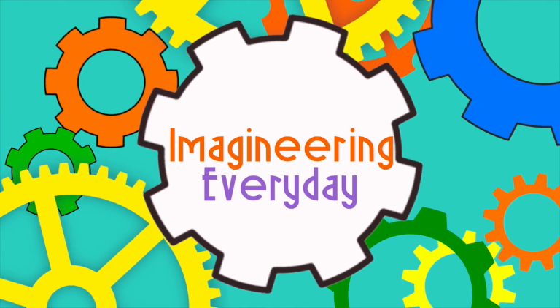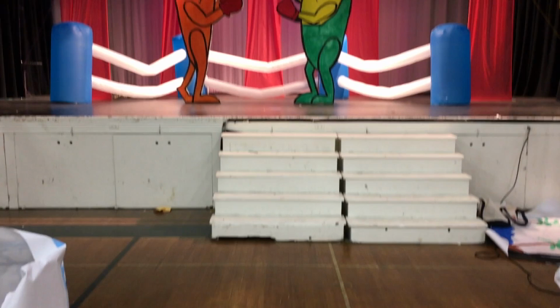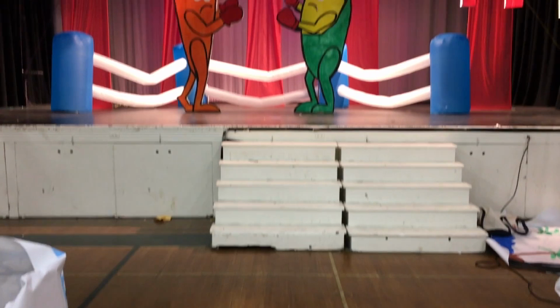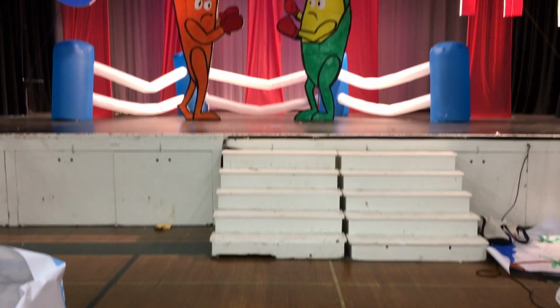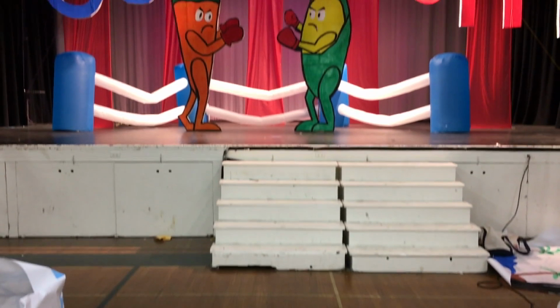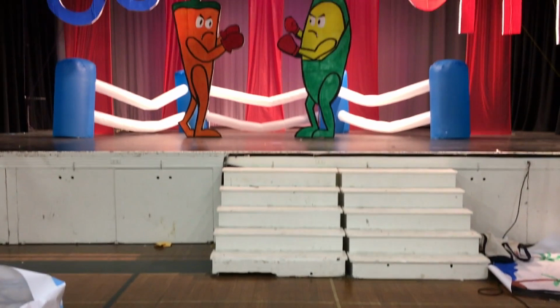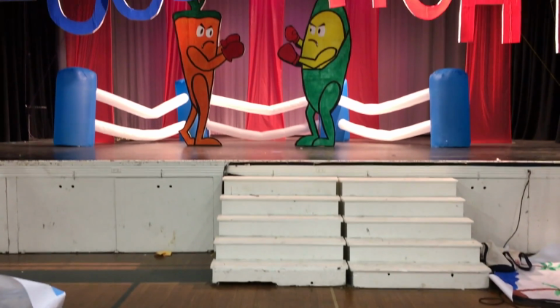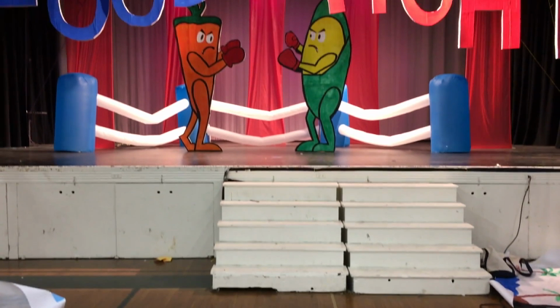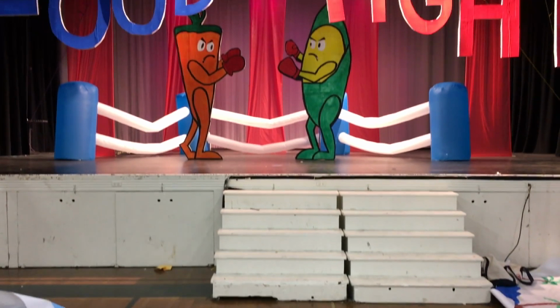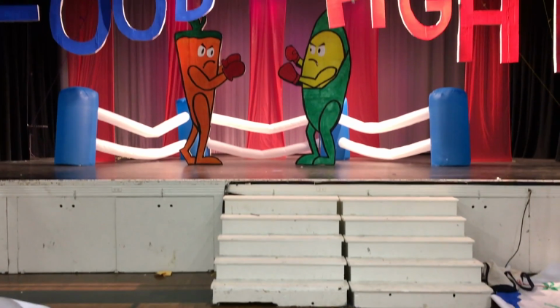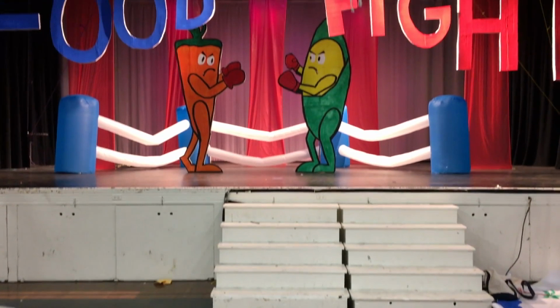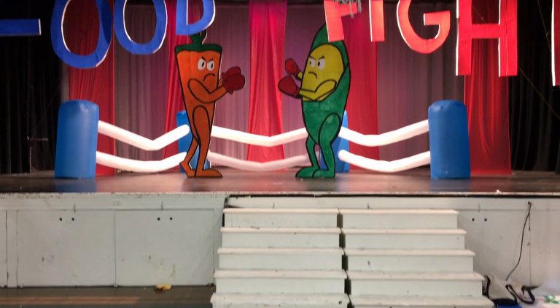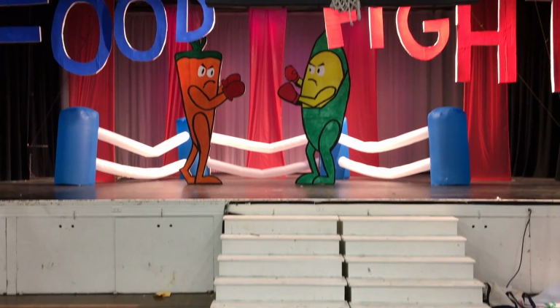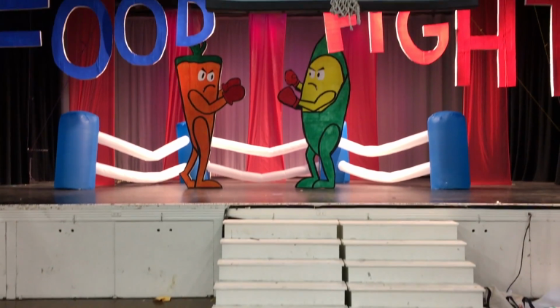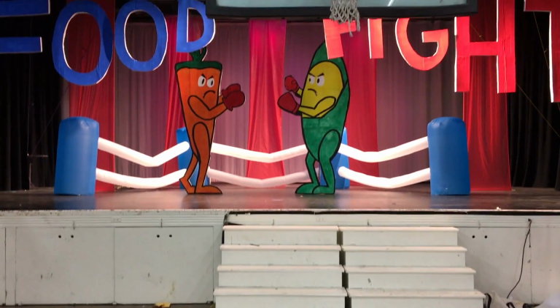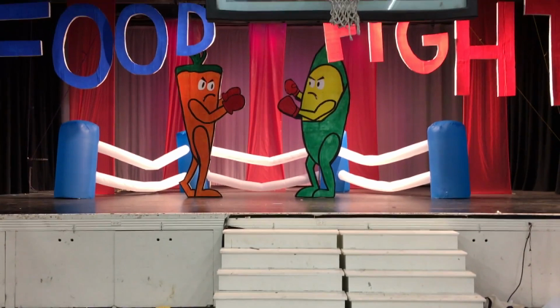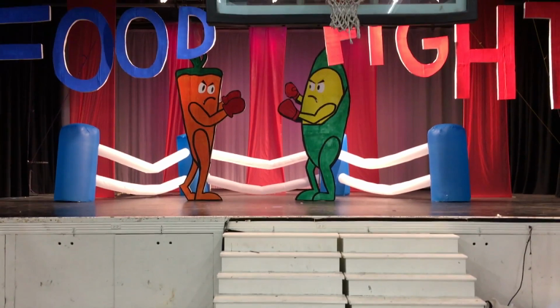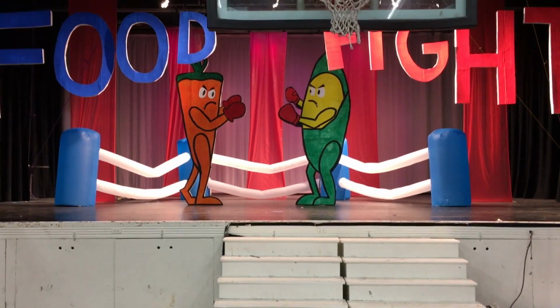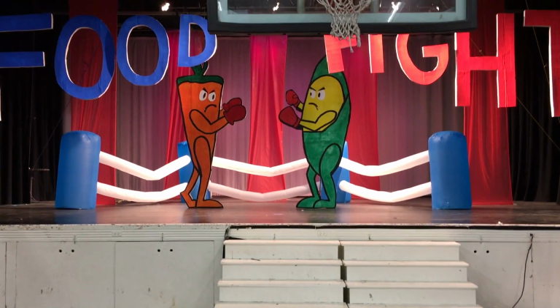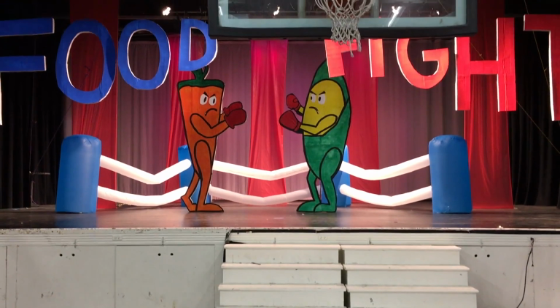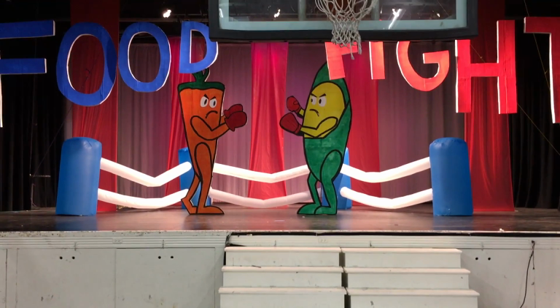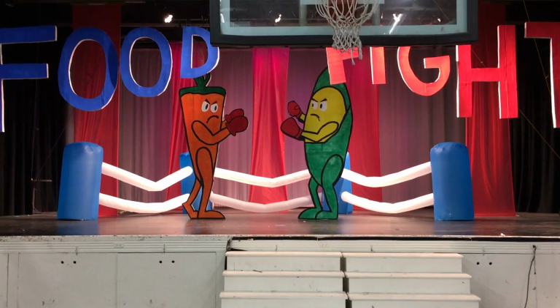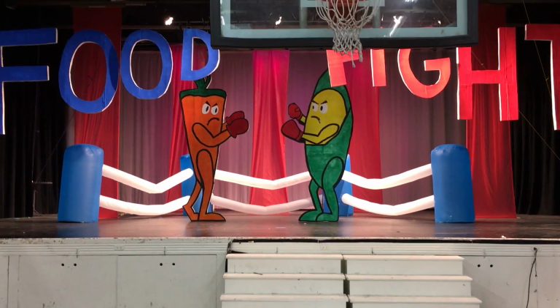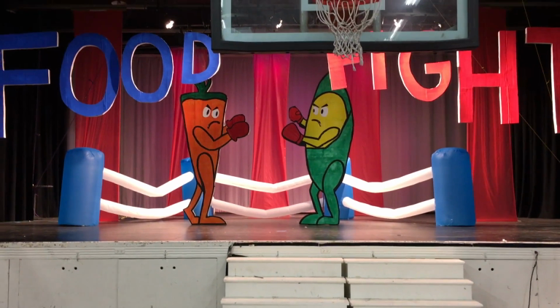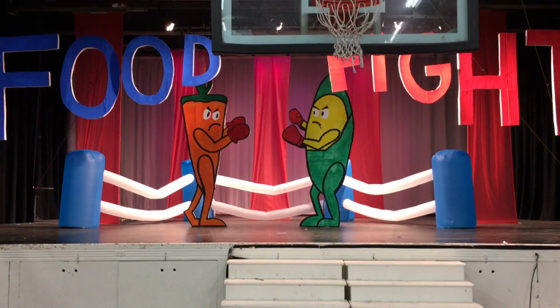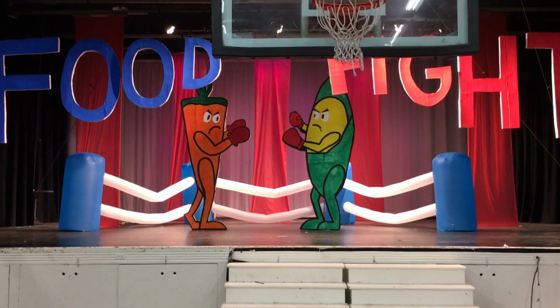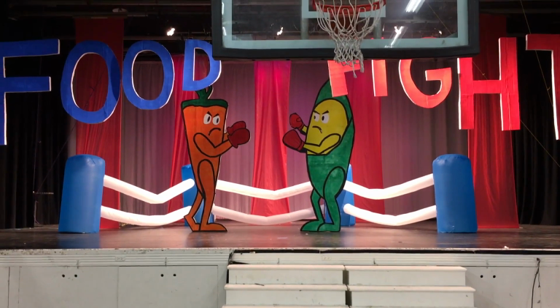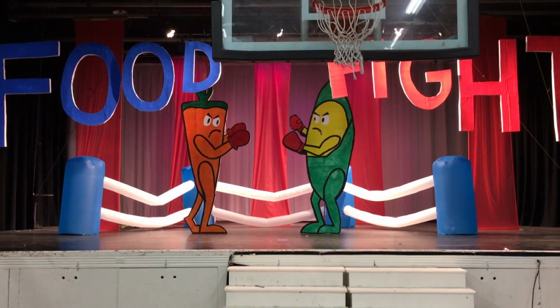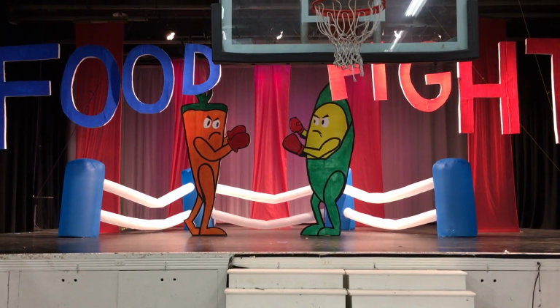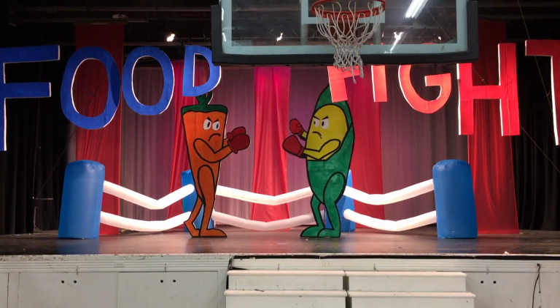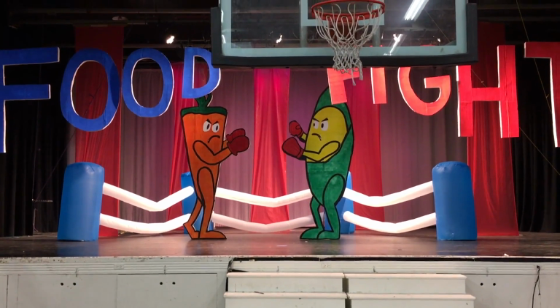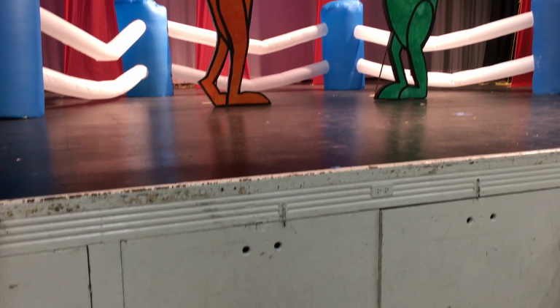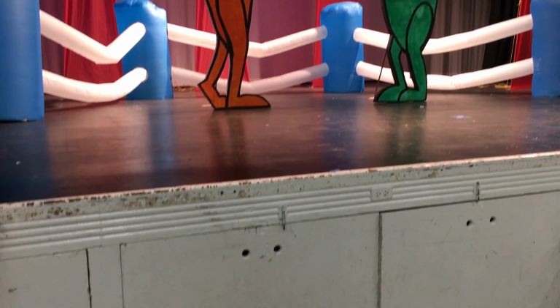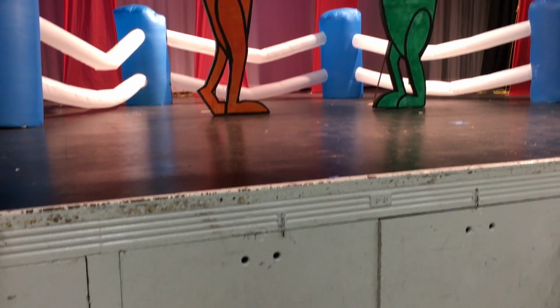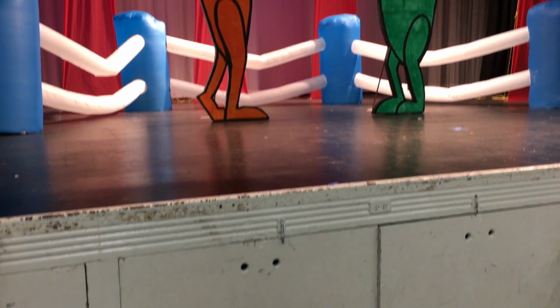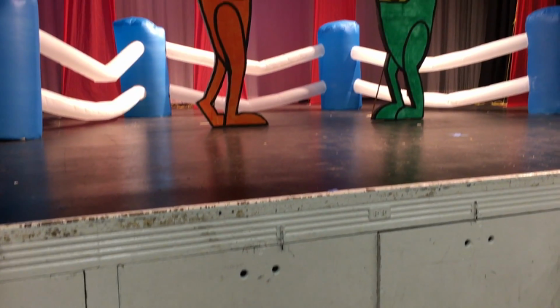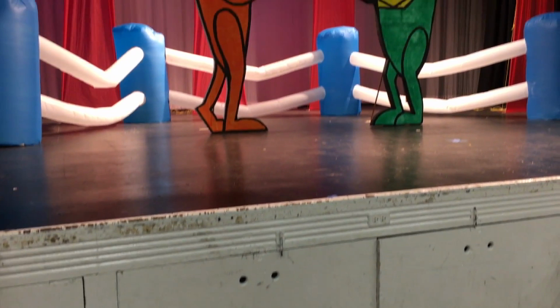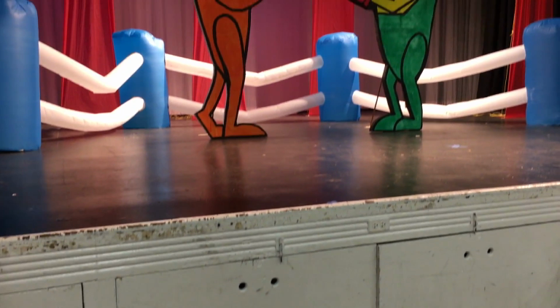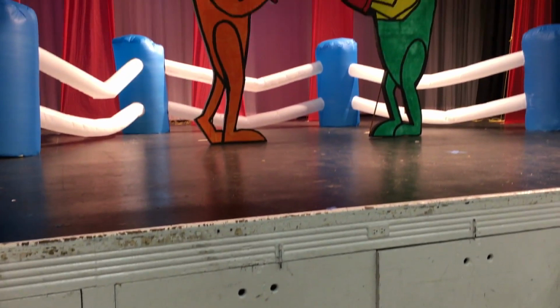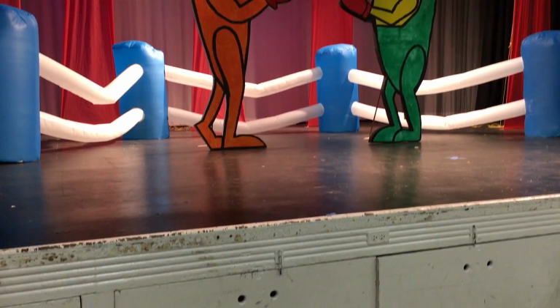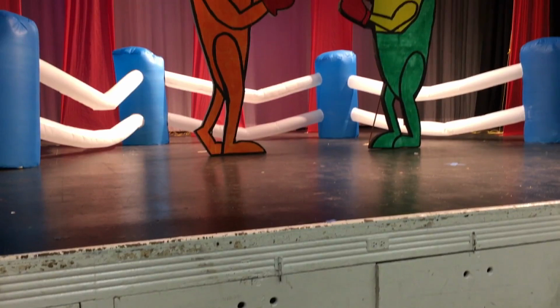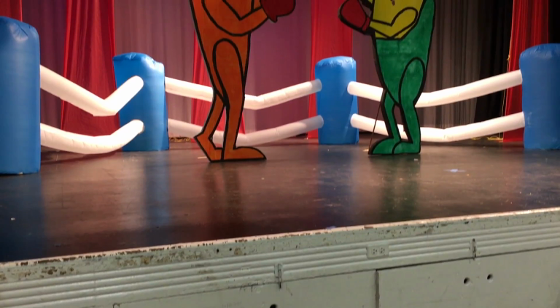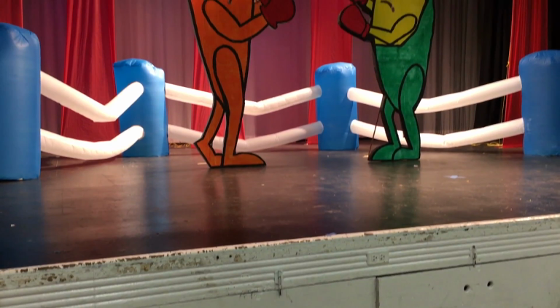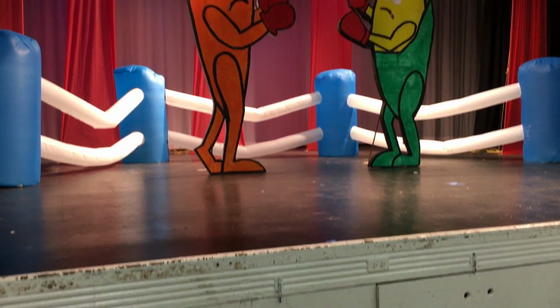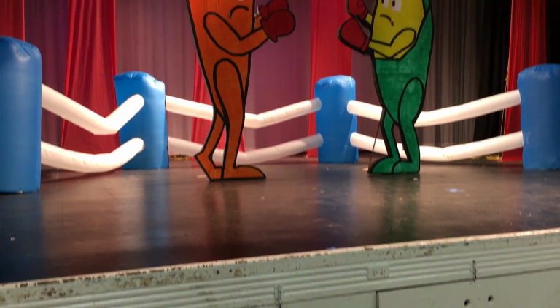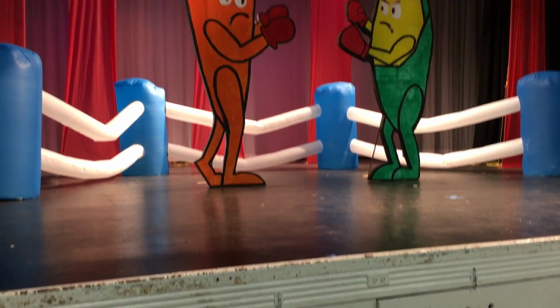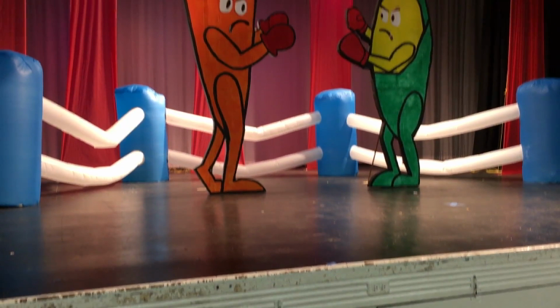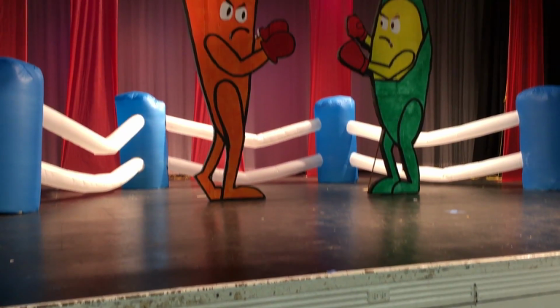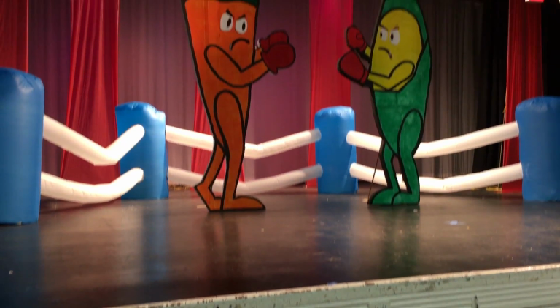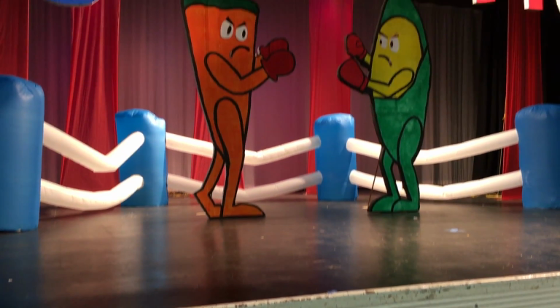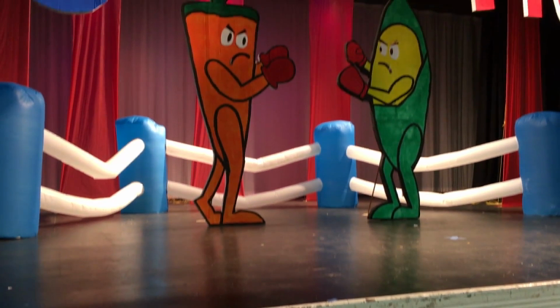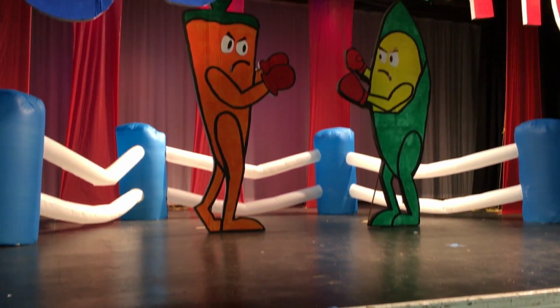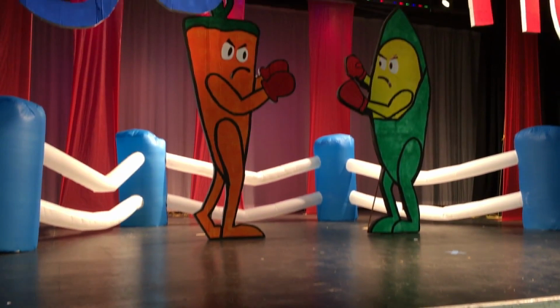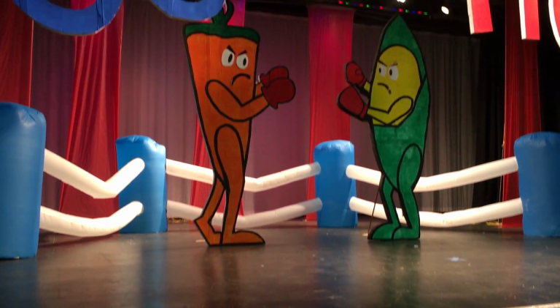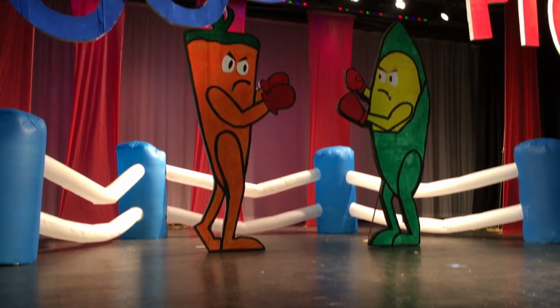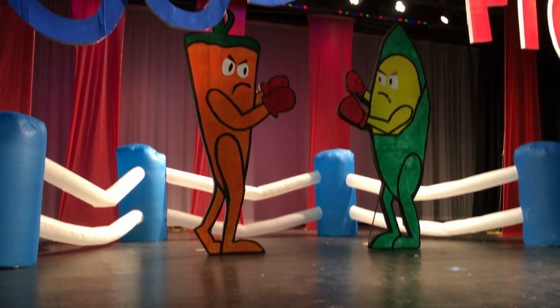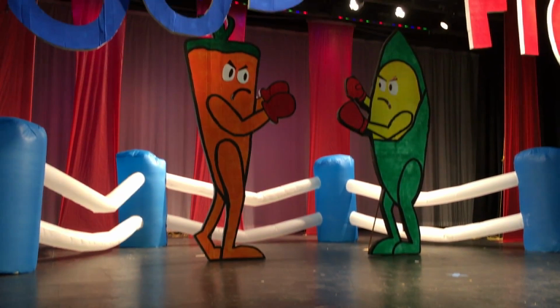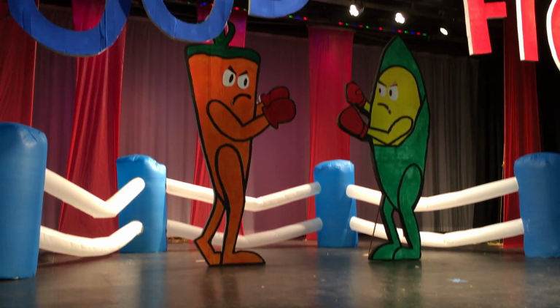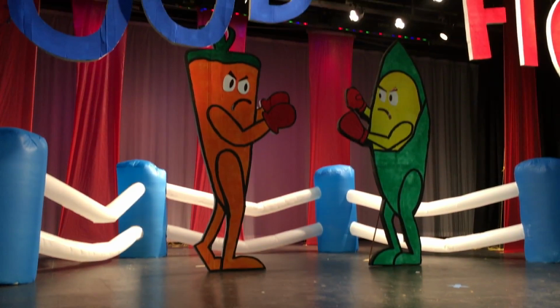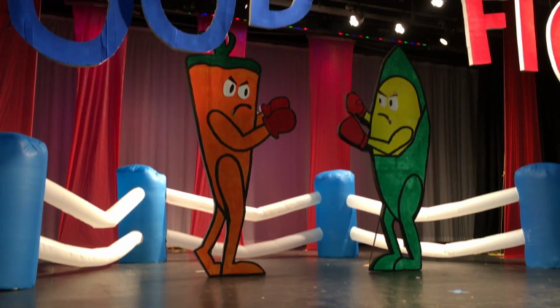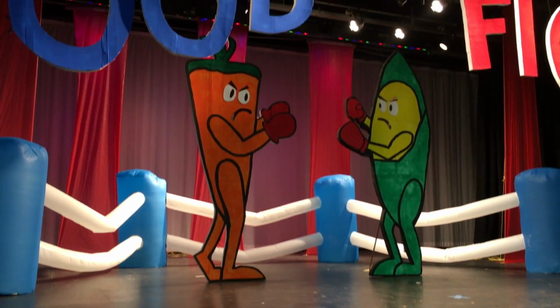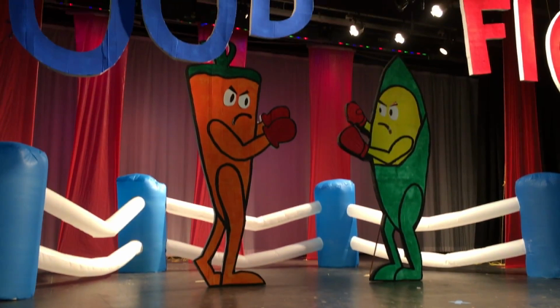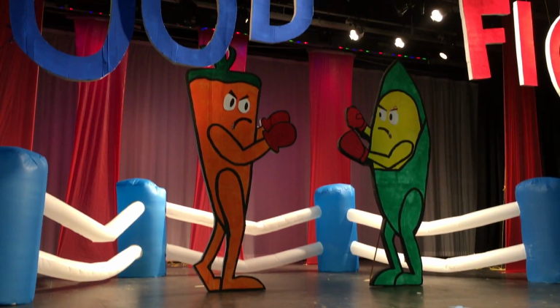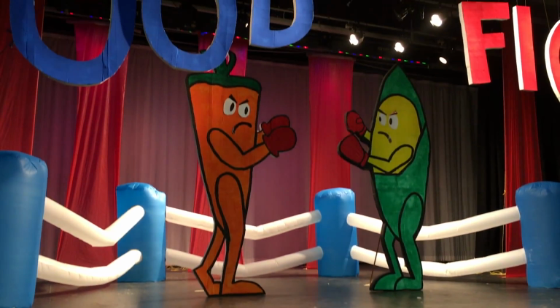I was hired to make a set for an event, and the theme was food fight. I wanted to make it funny, so I created food characters that were boxing each other.